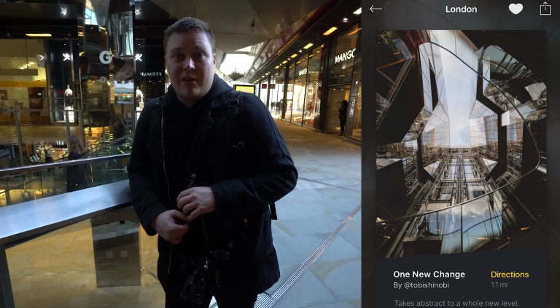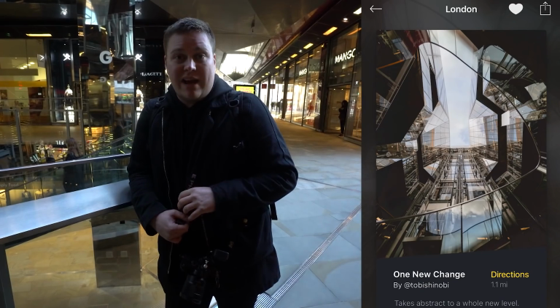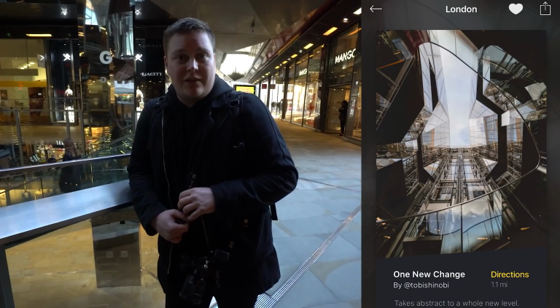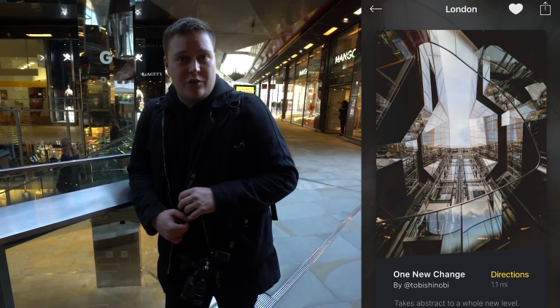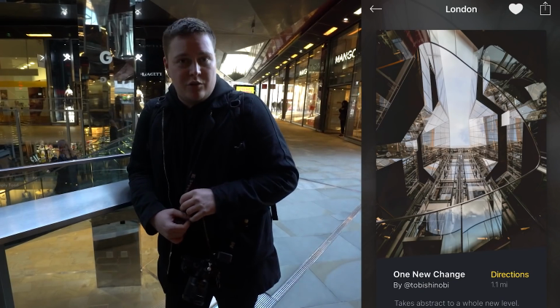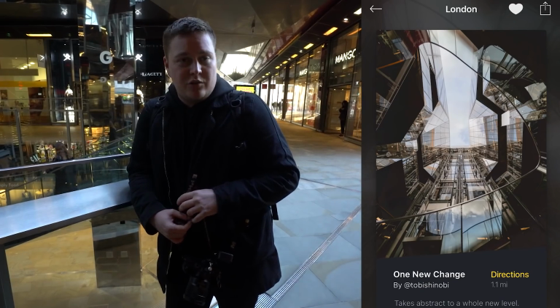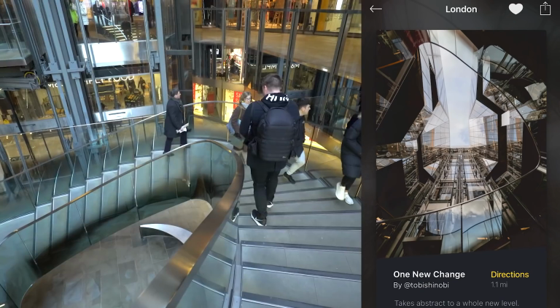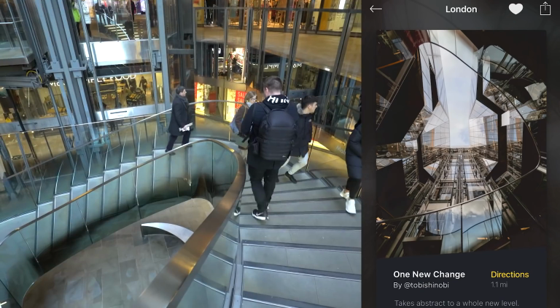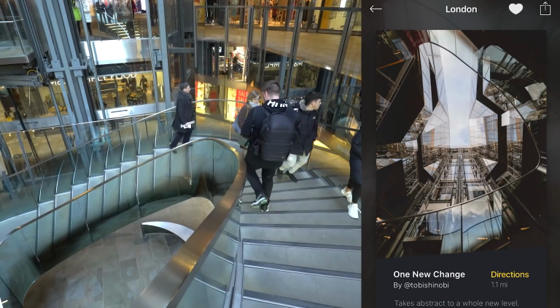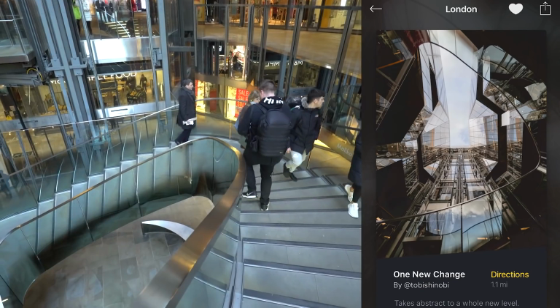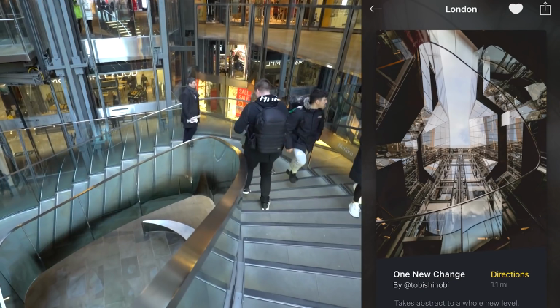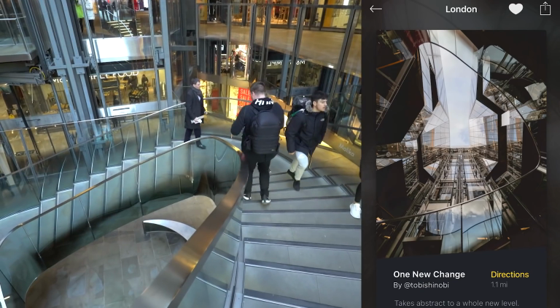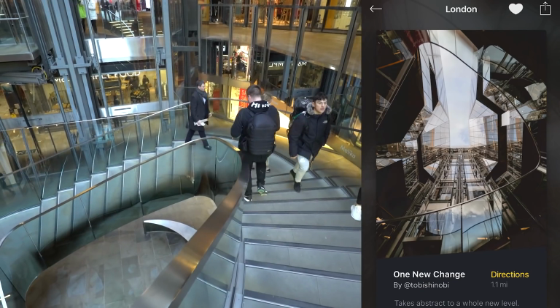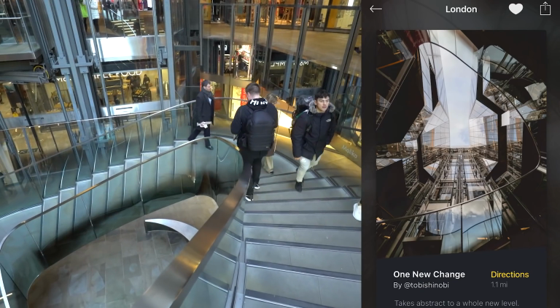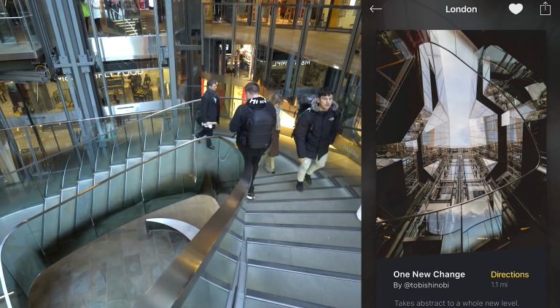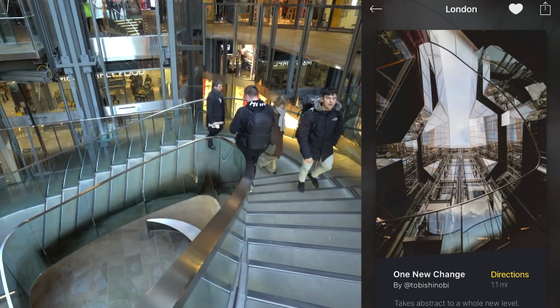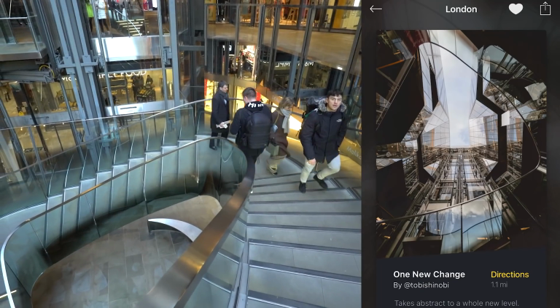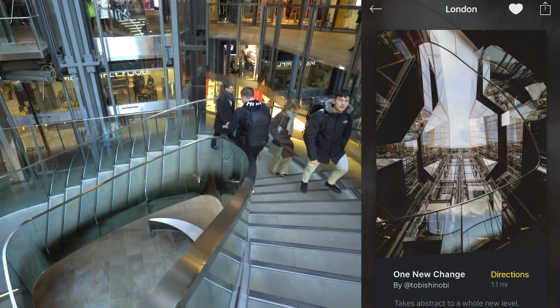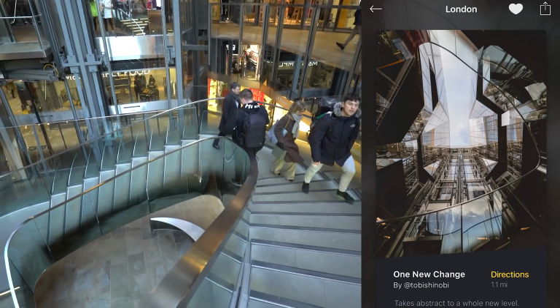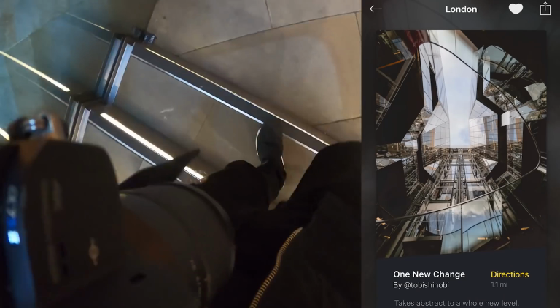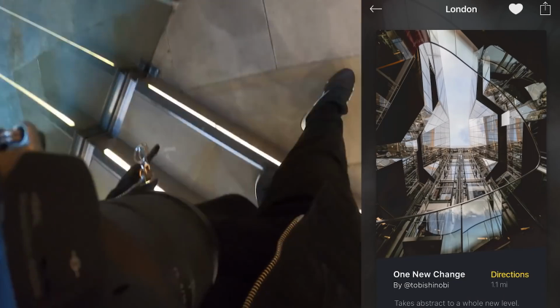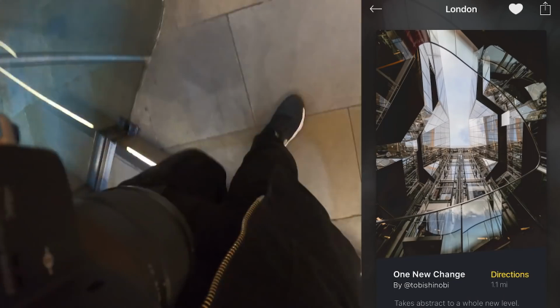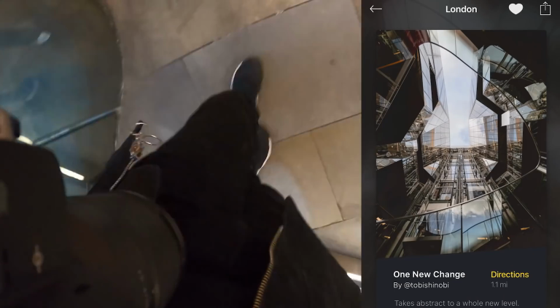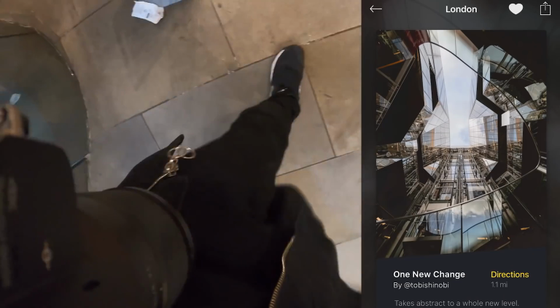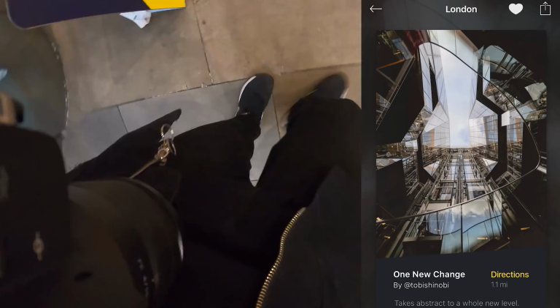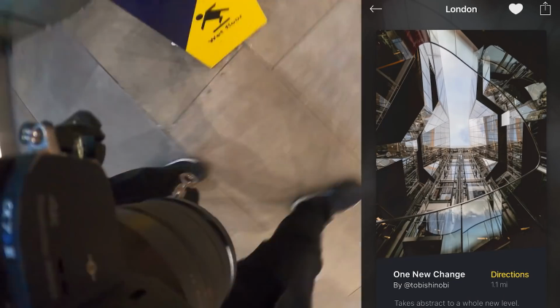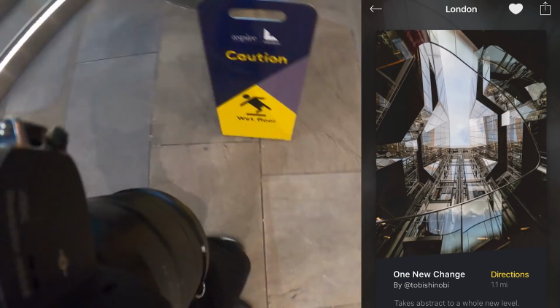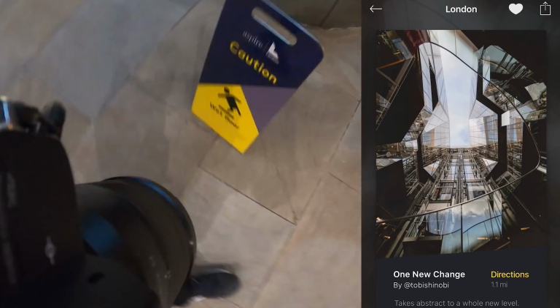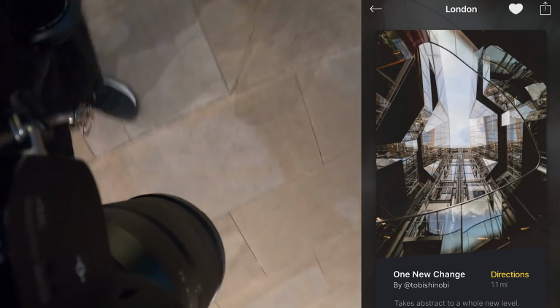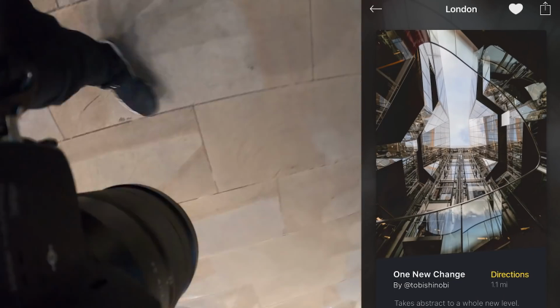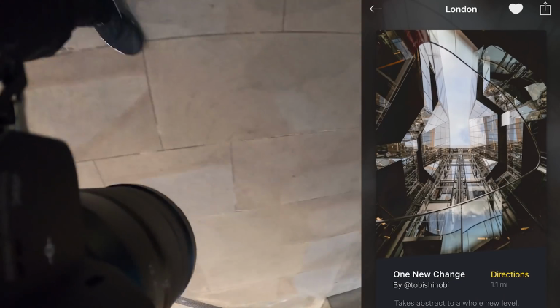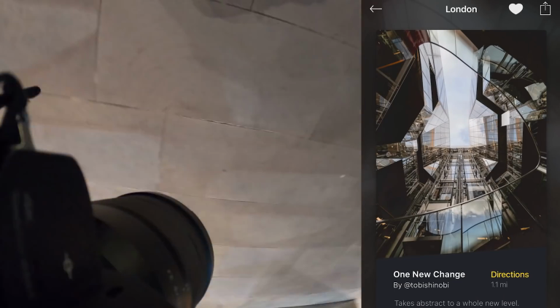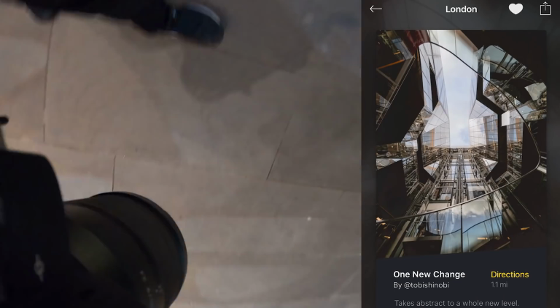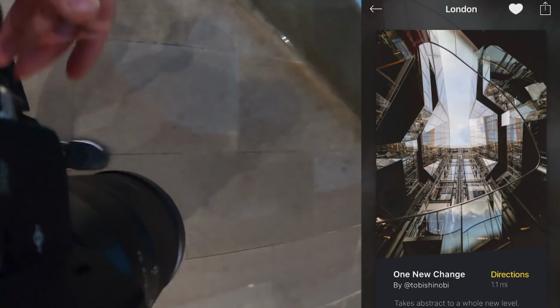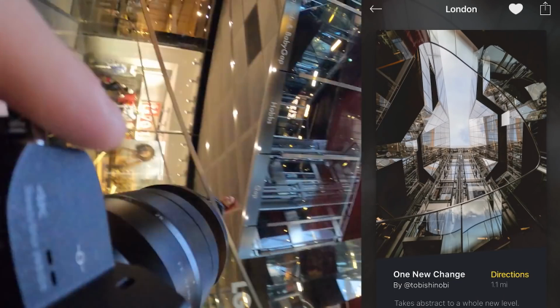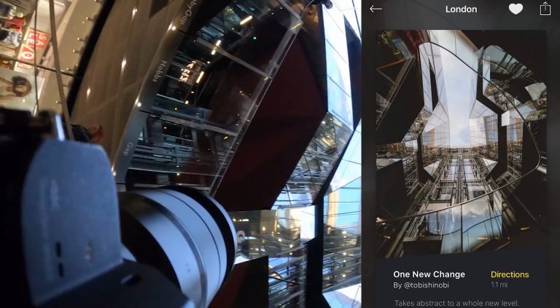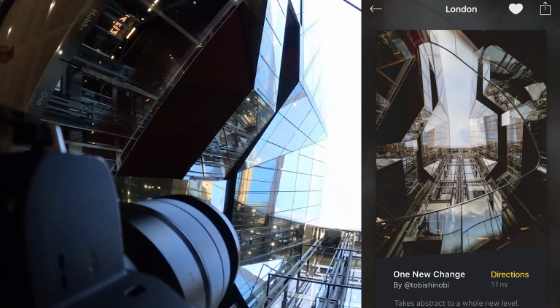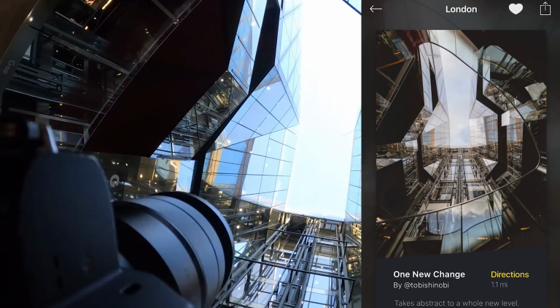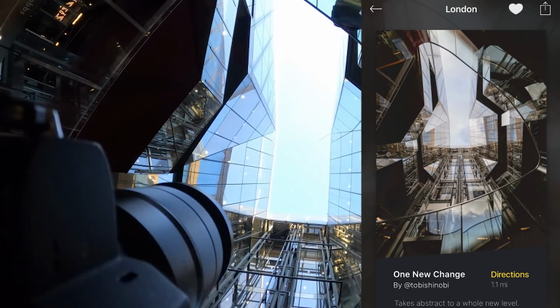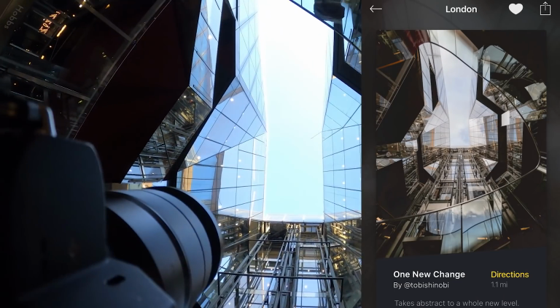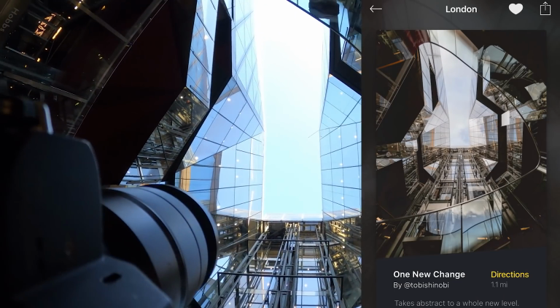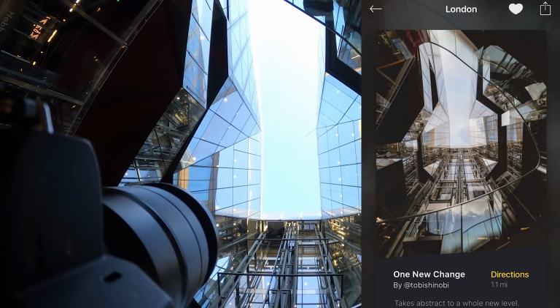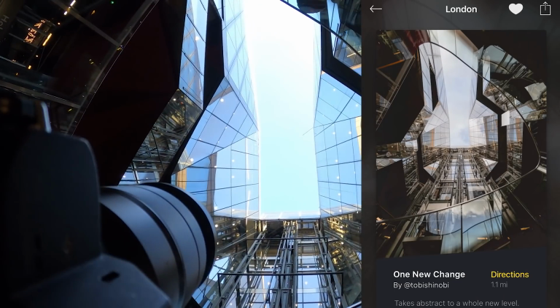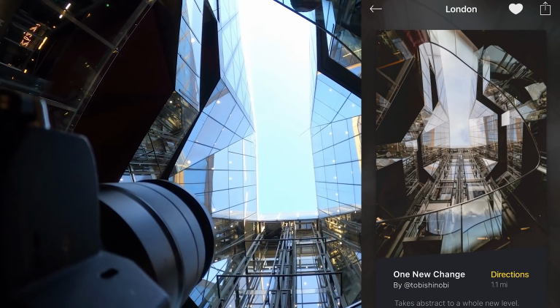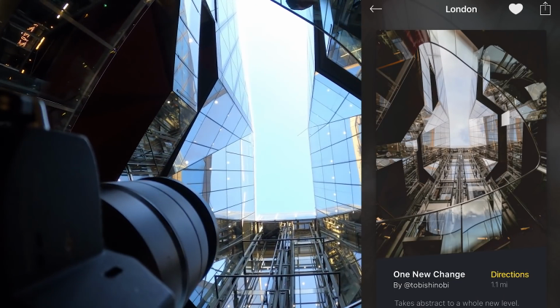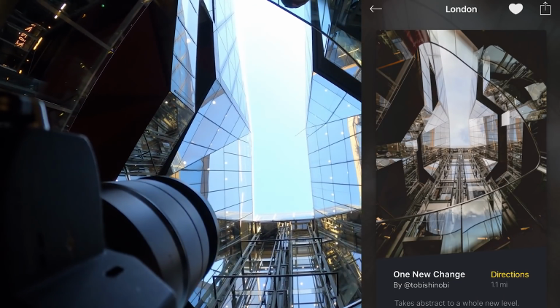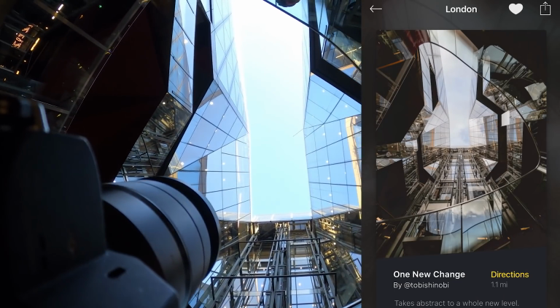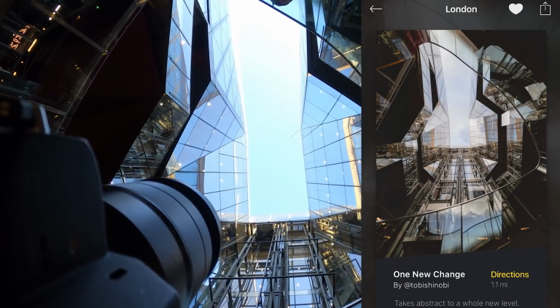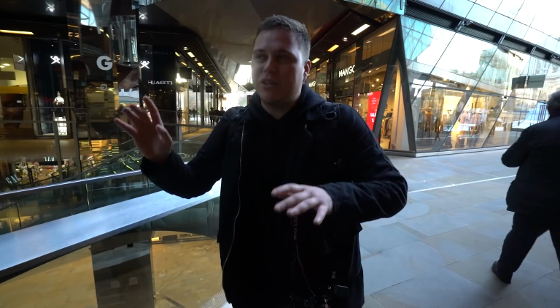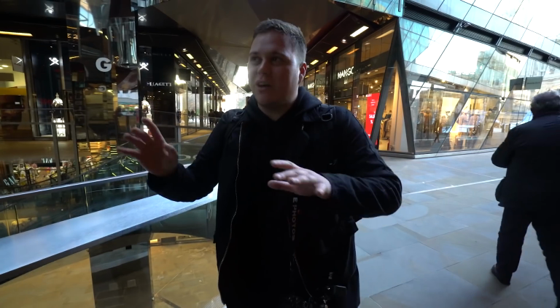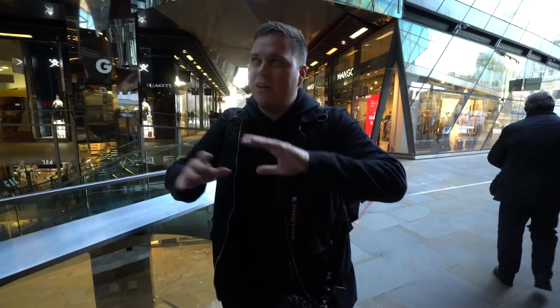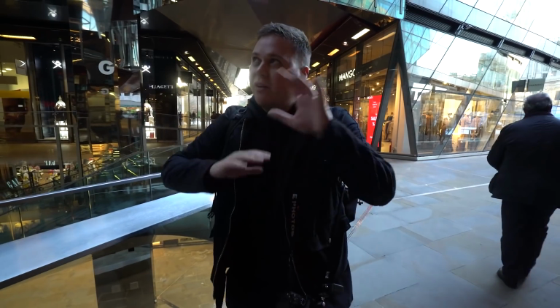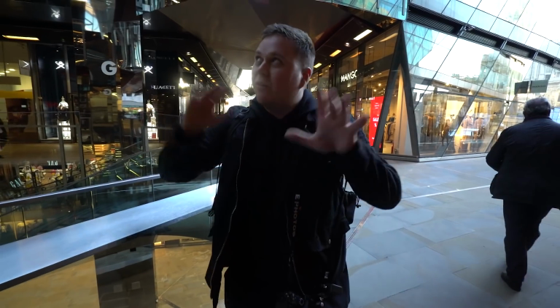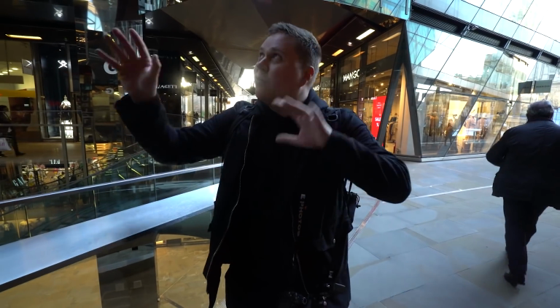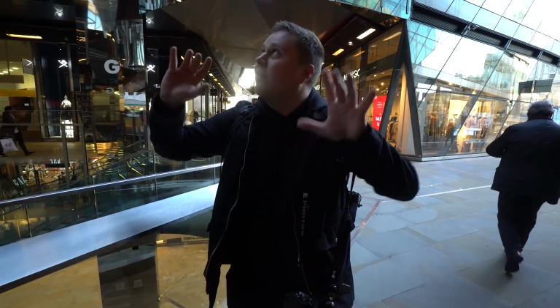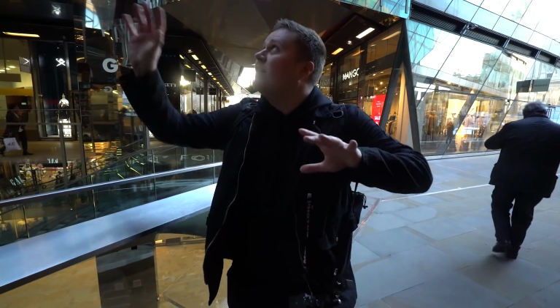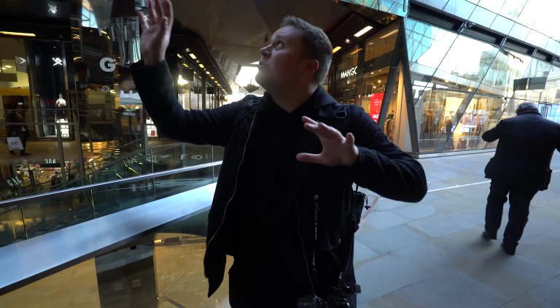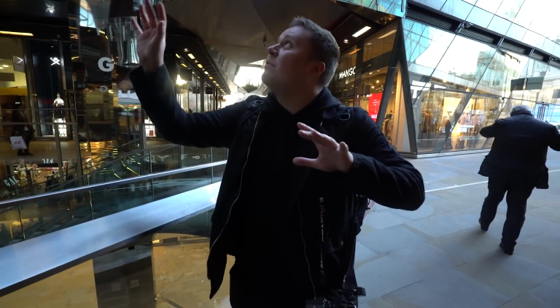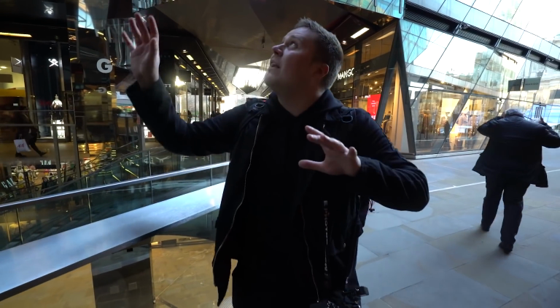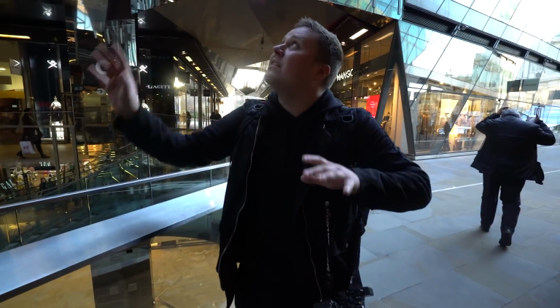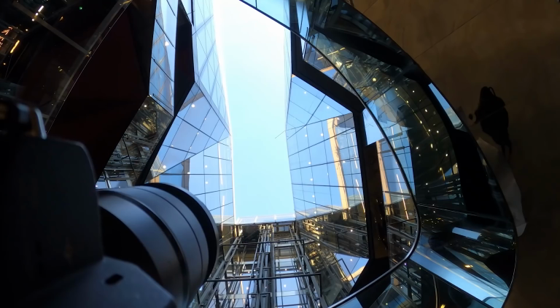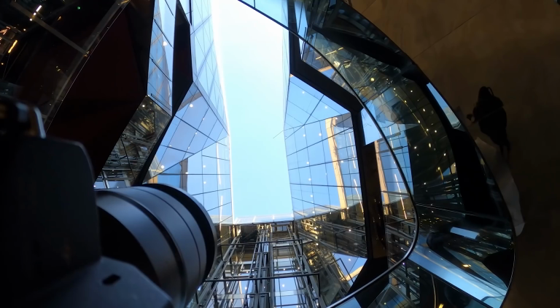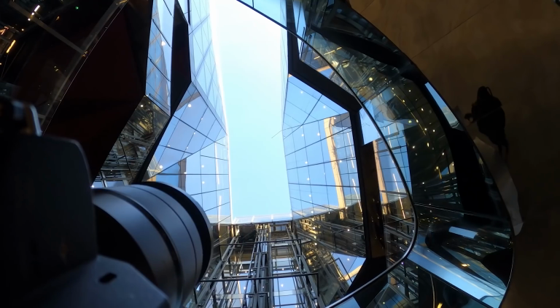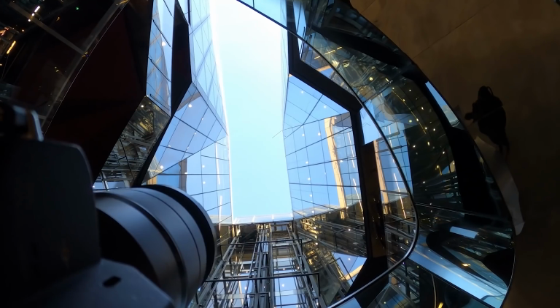All right, we're at our new location. If we go down all the way to the ground floor and look up, we should get a cool picture of all of this reflective stuff.